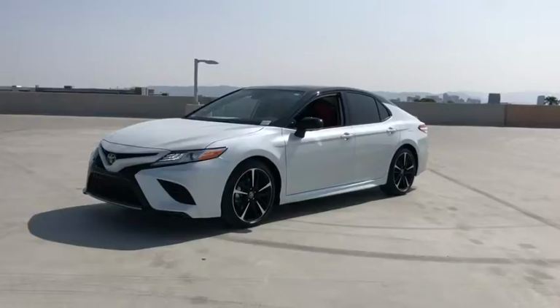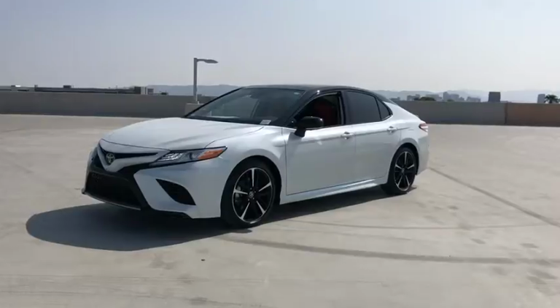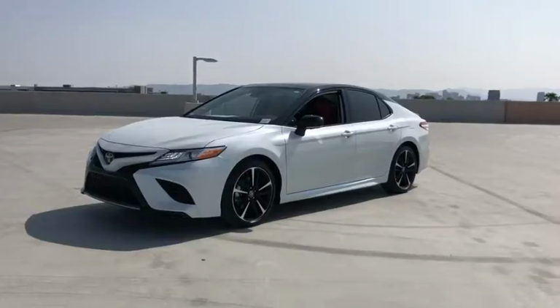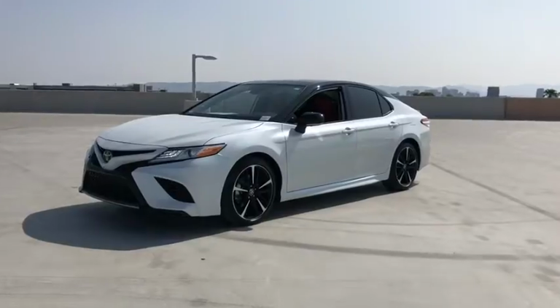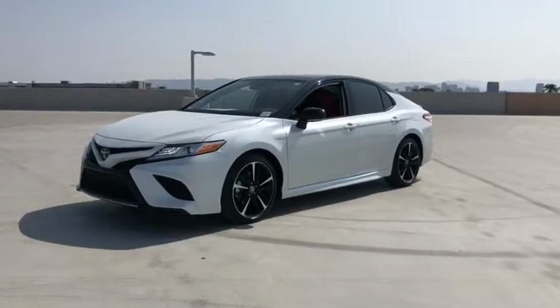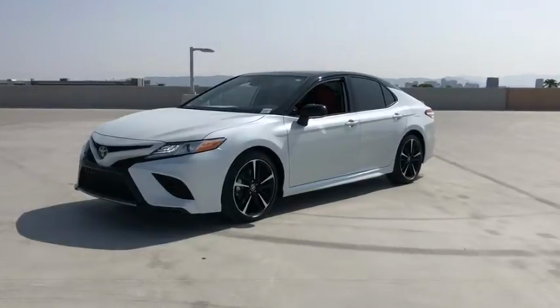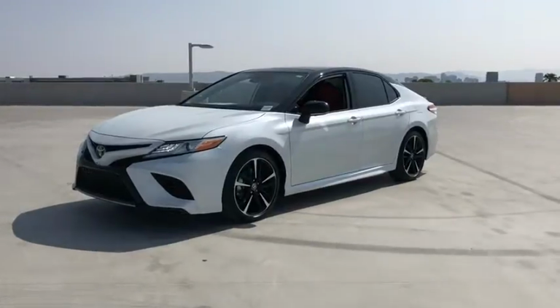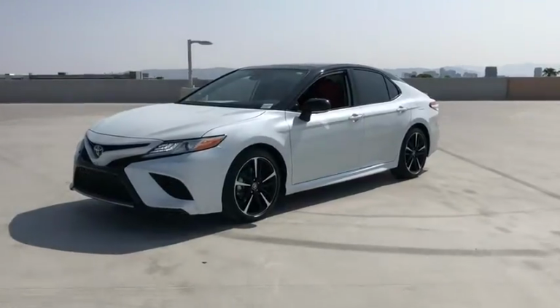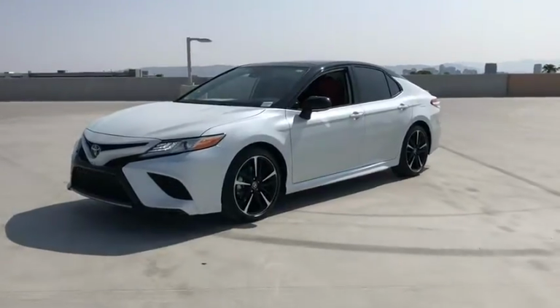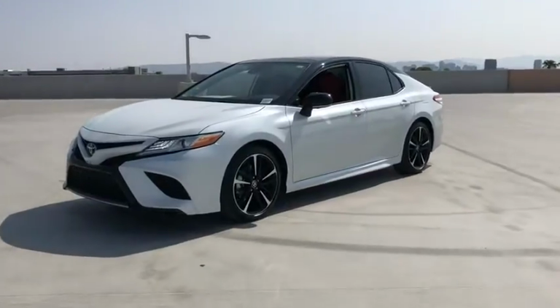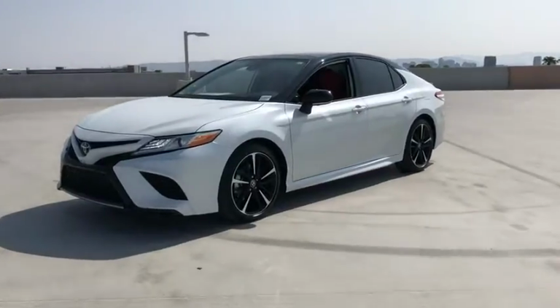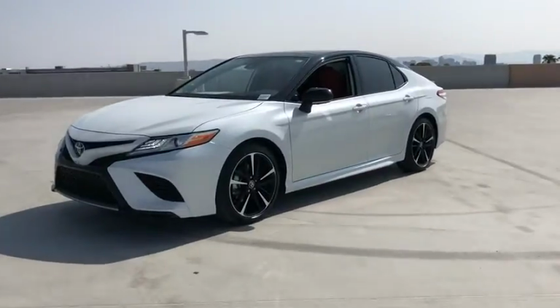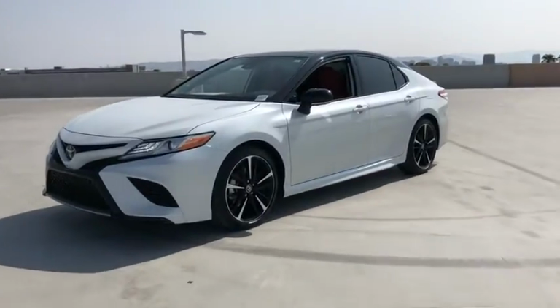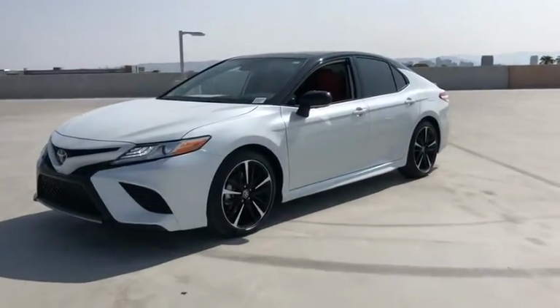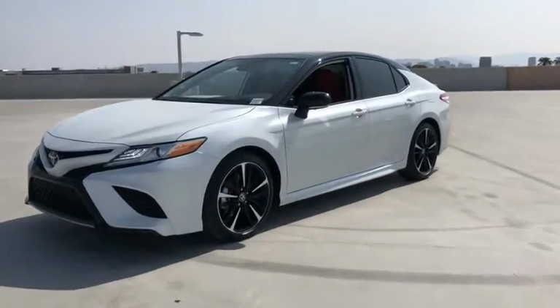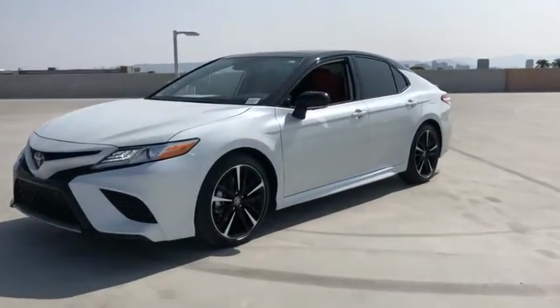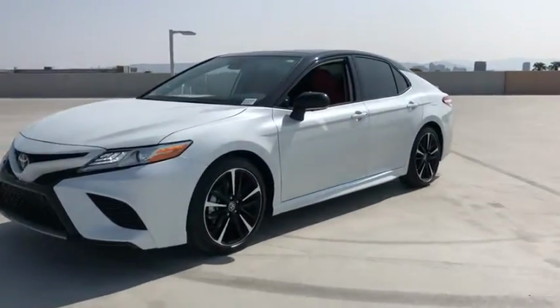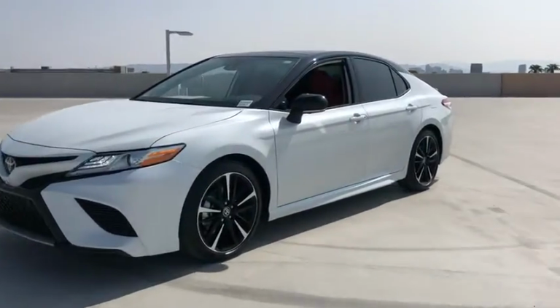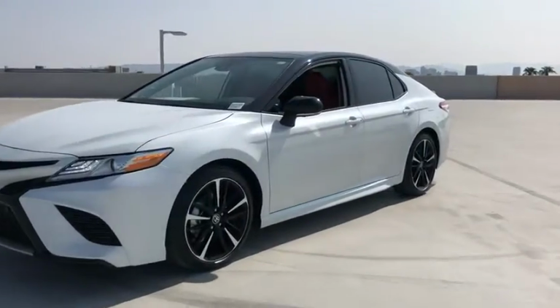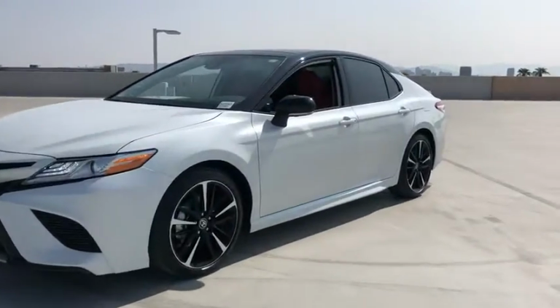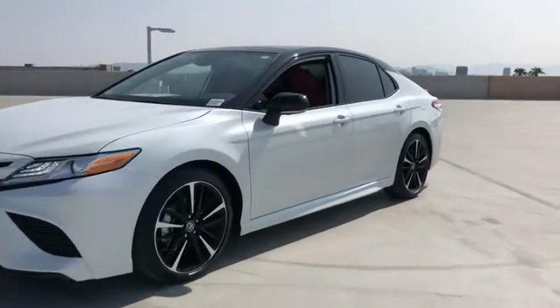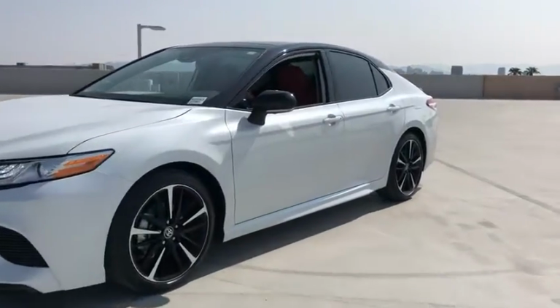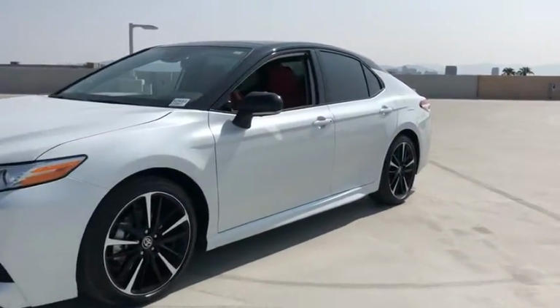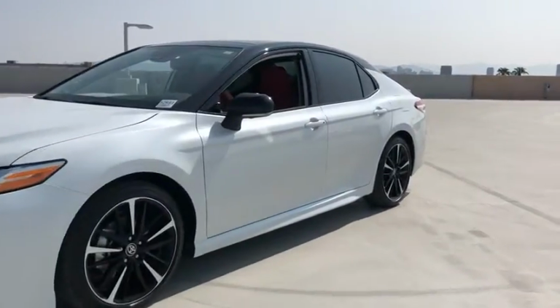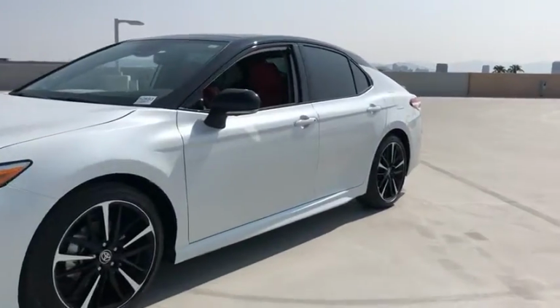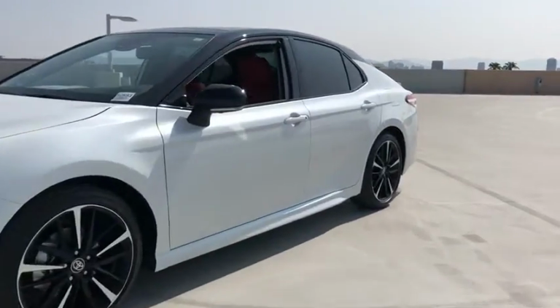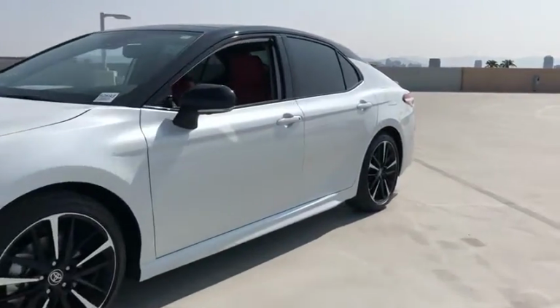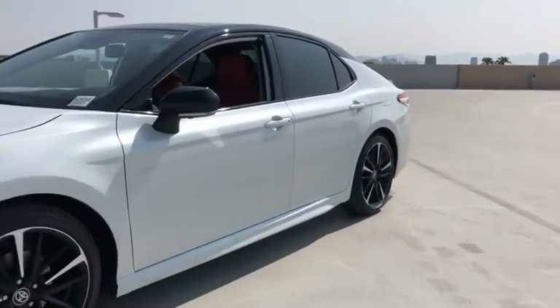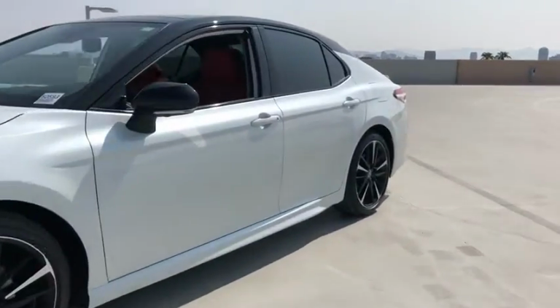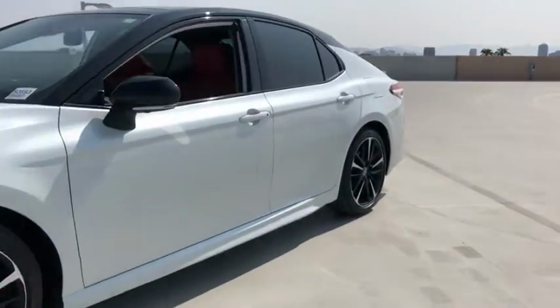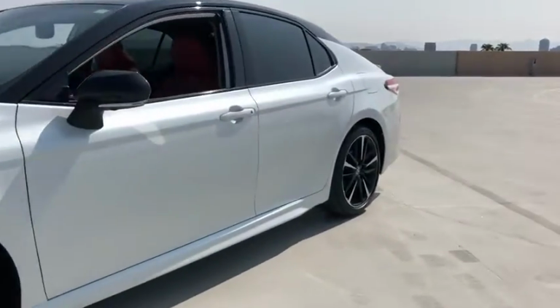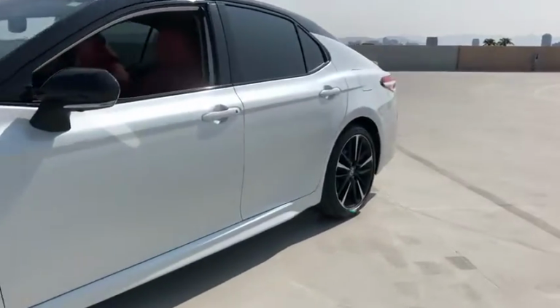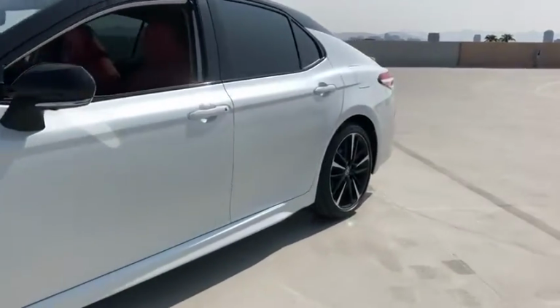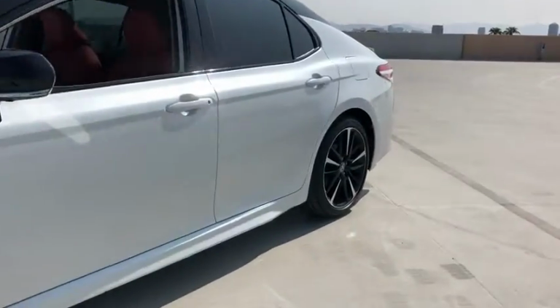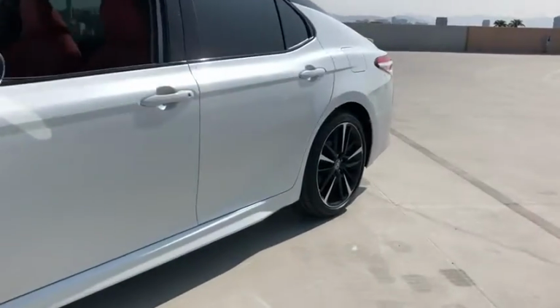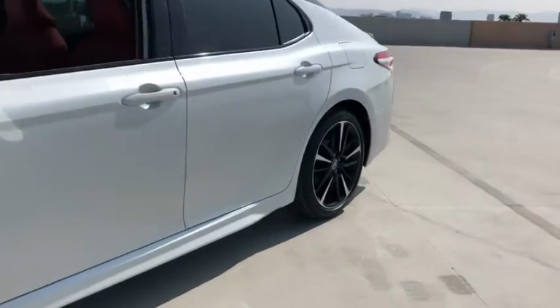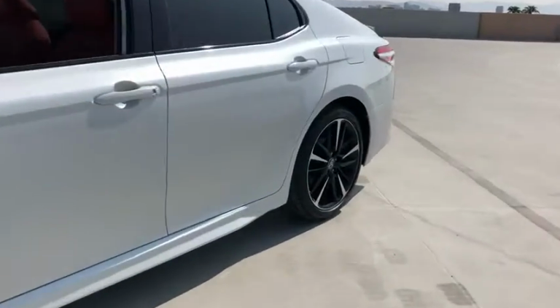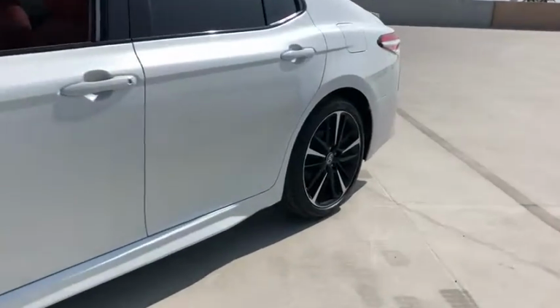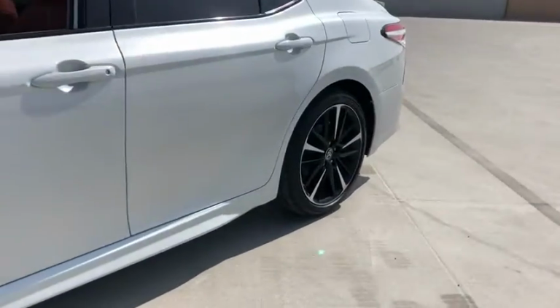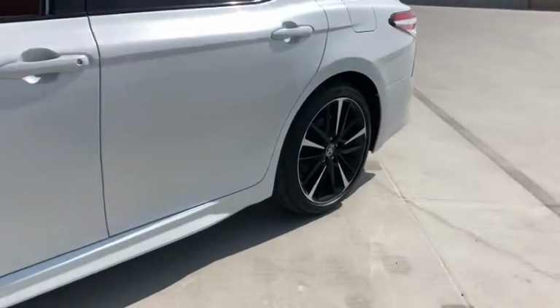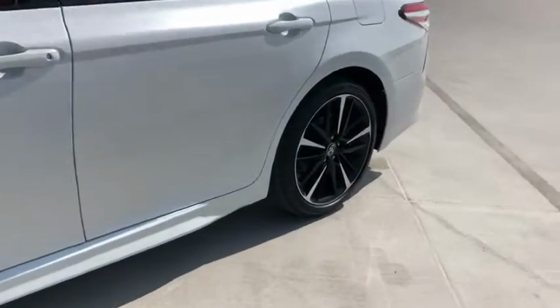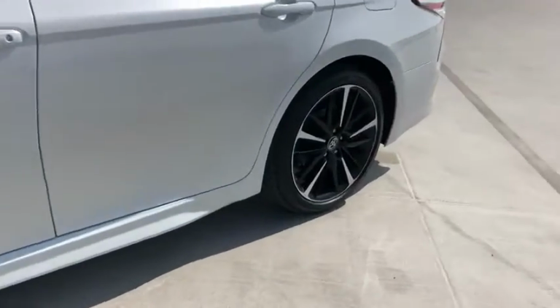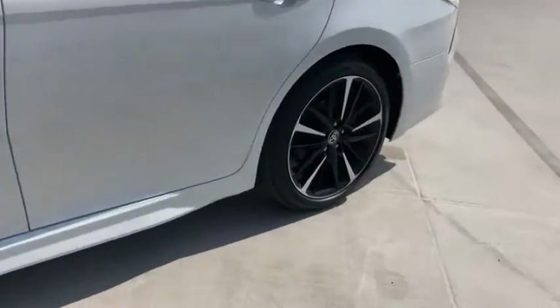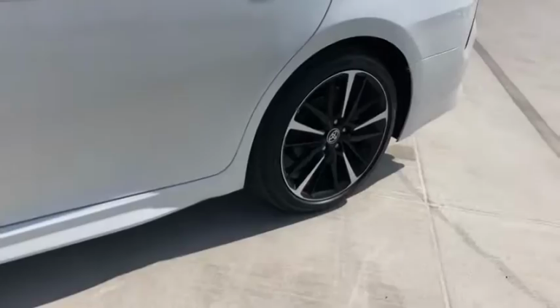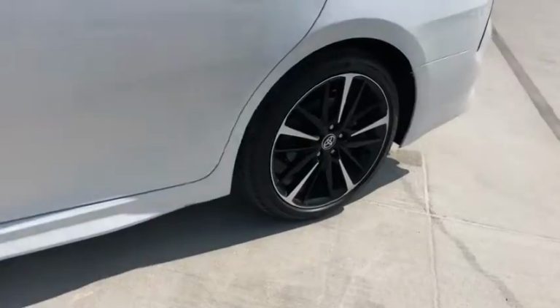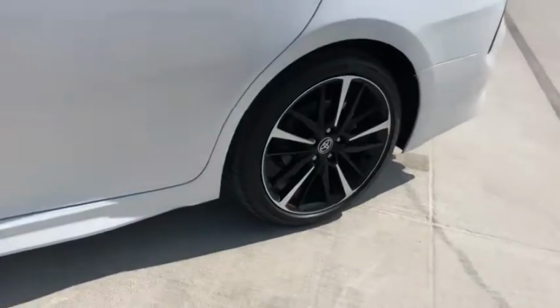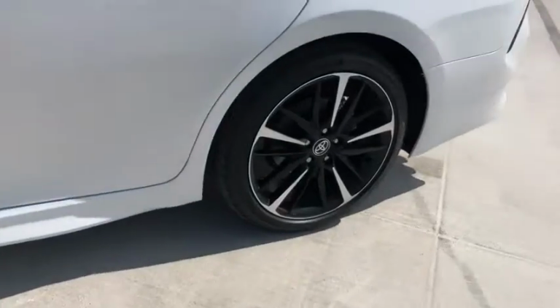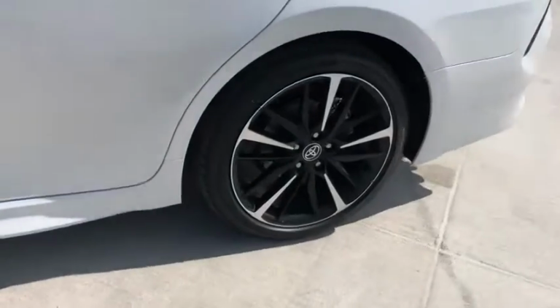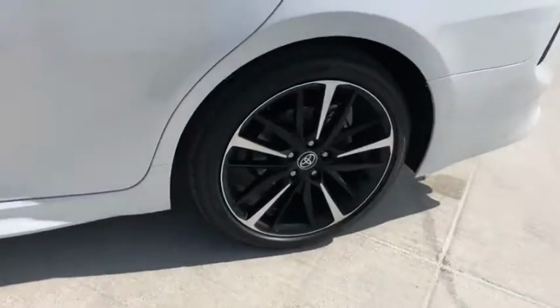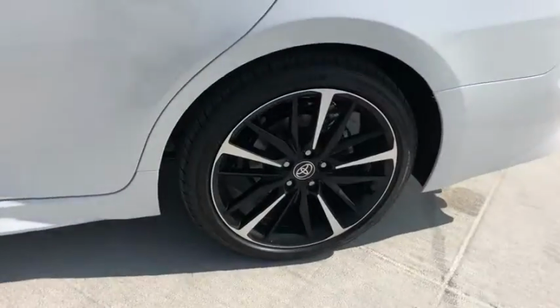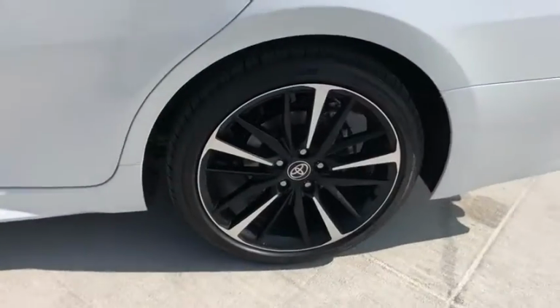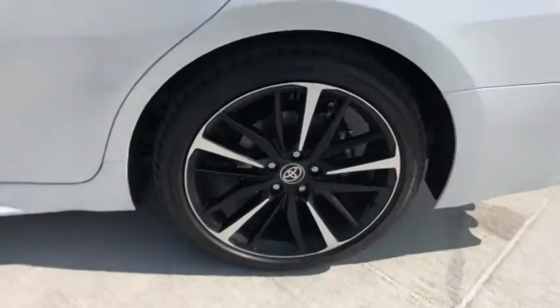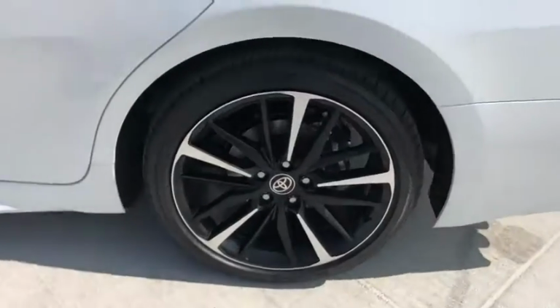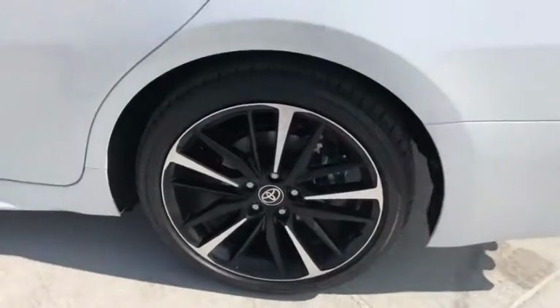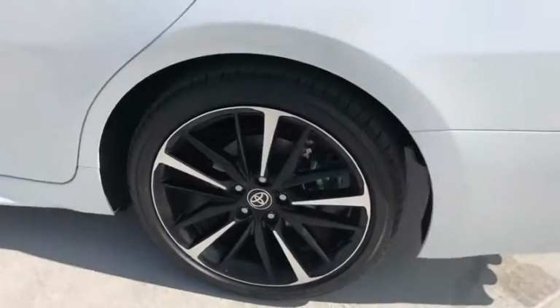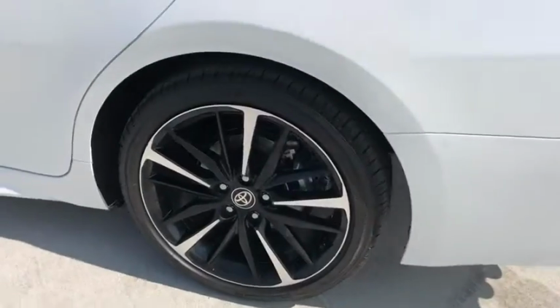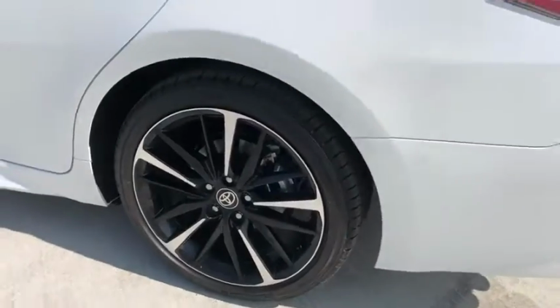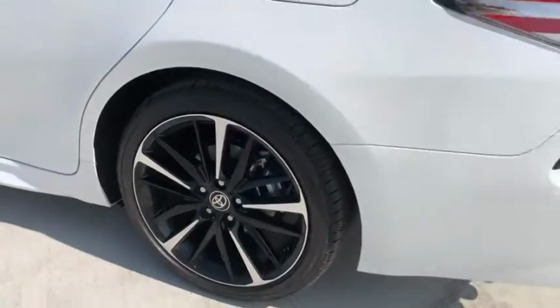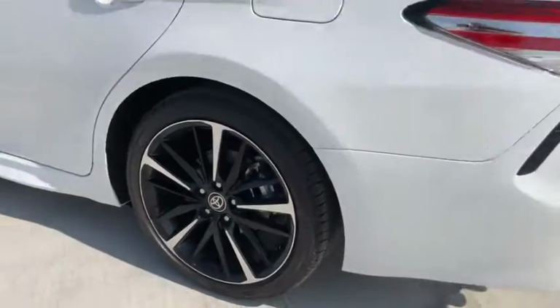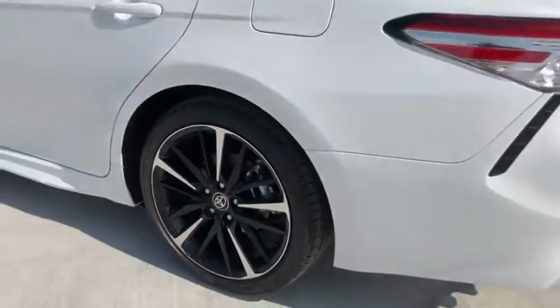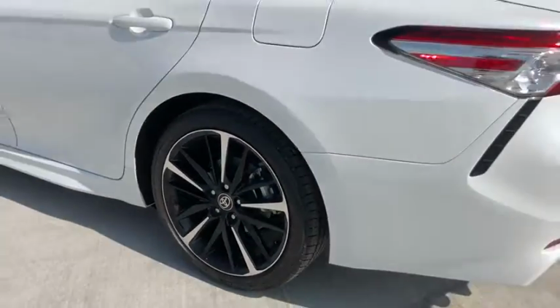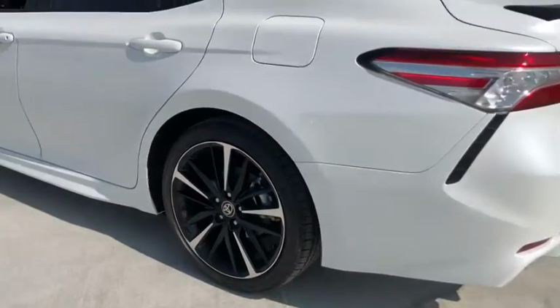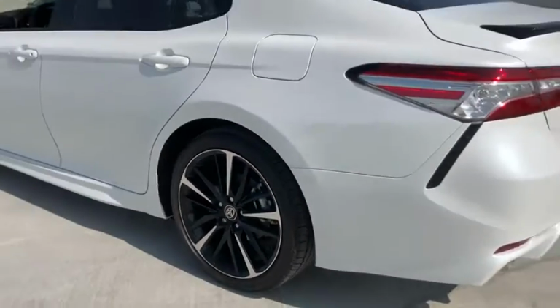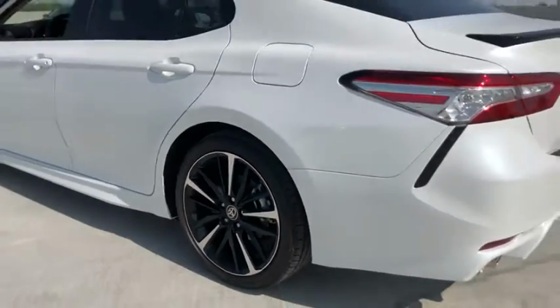Get into the 2020 Toyota Camry. At the end of the day, it should be about what your car can do for you, not the other way around.